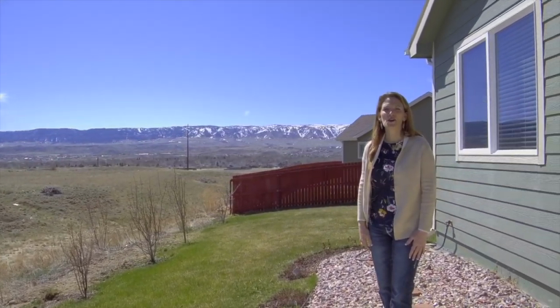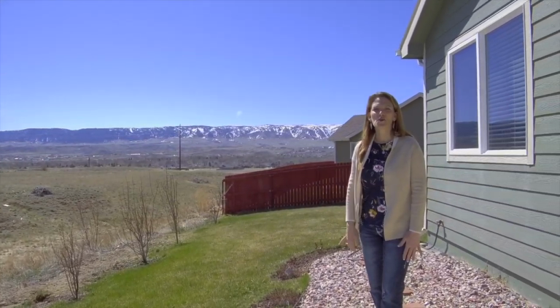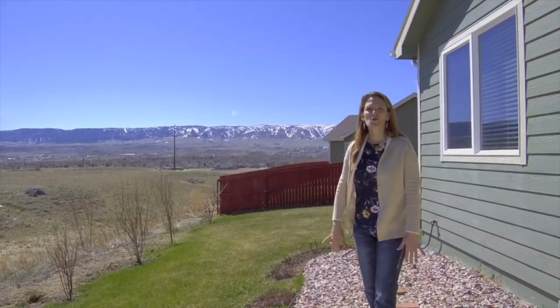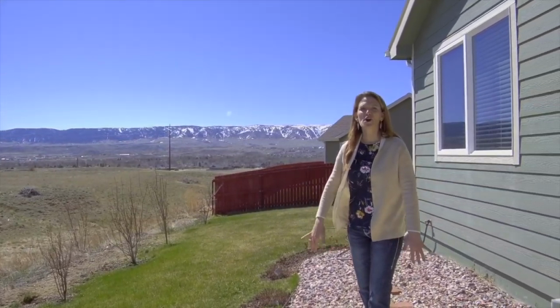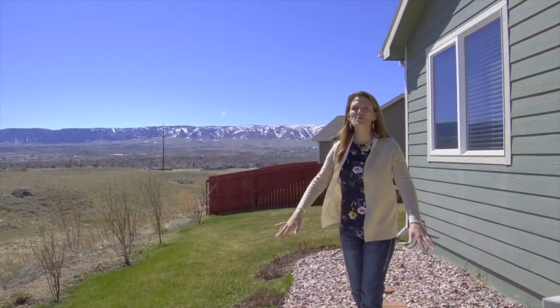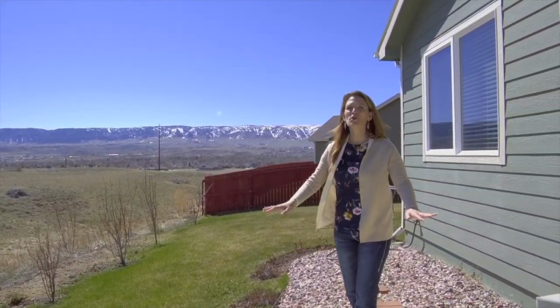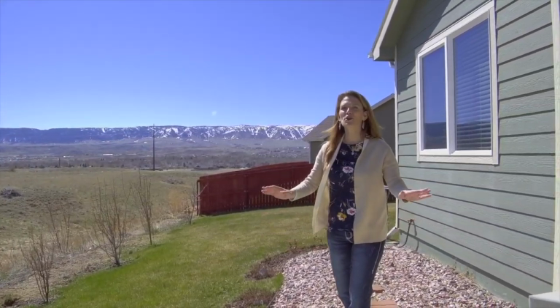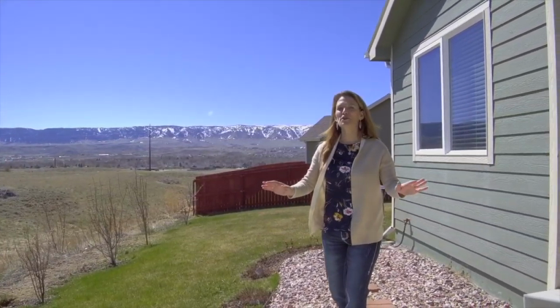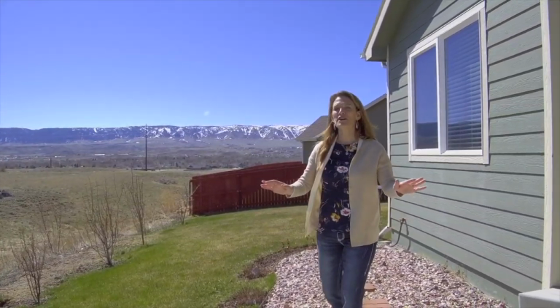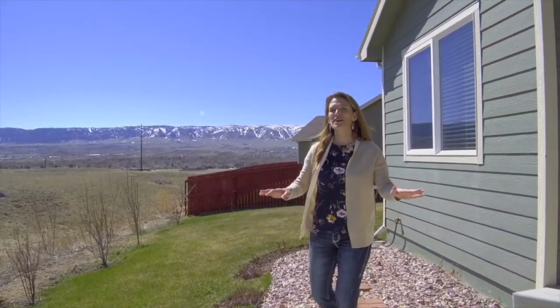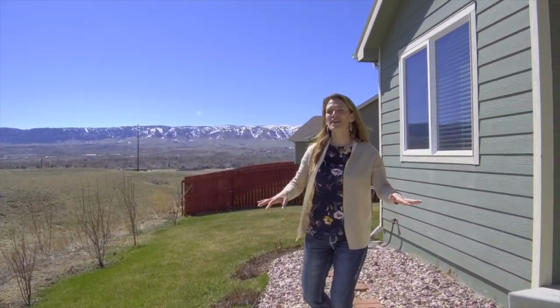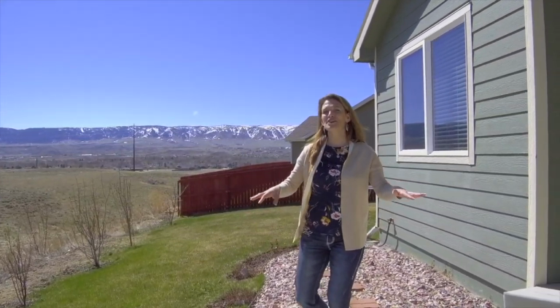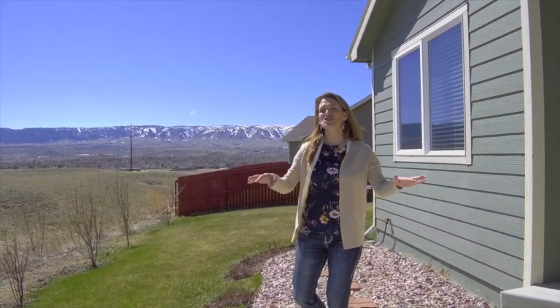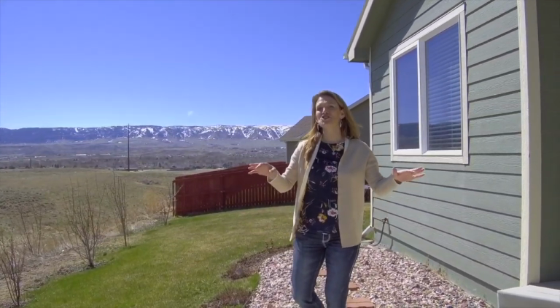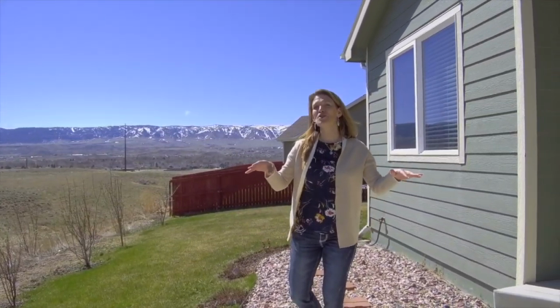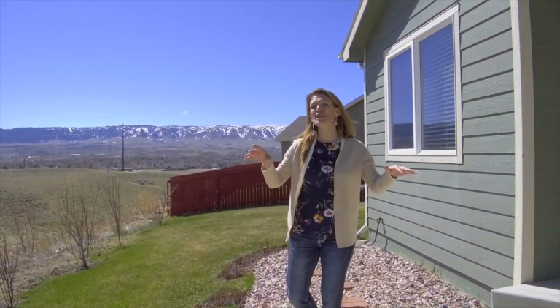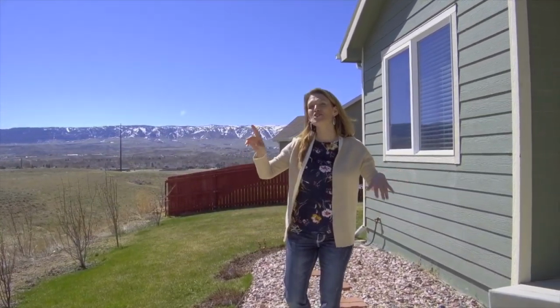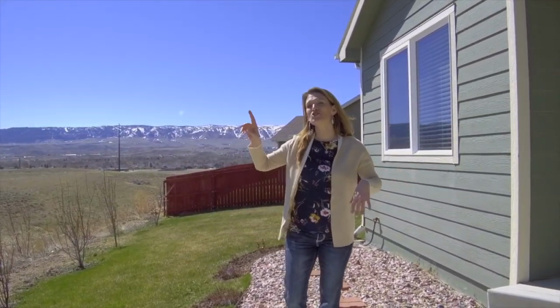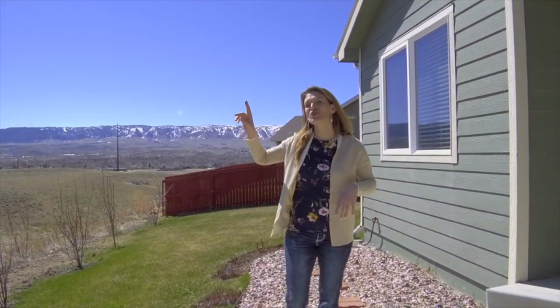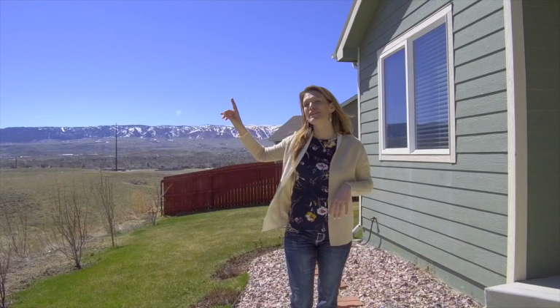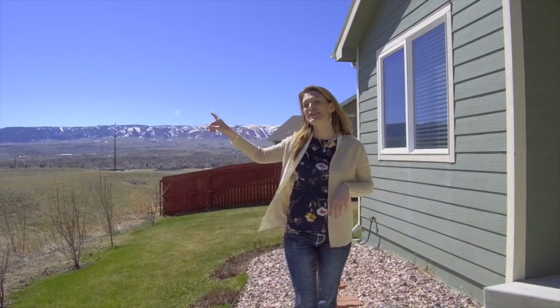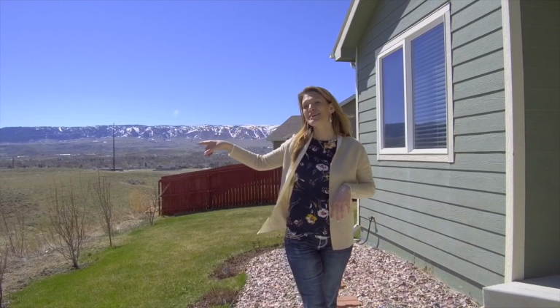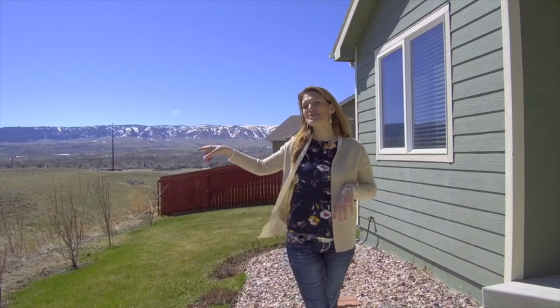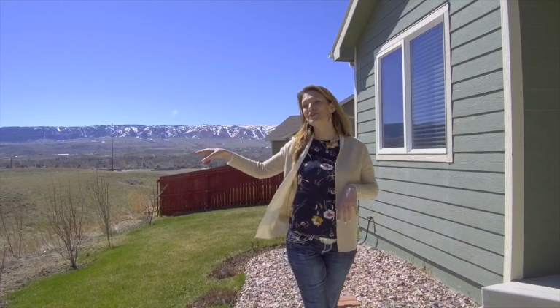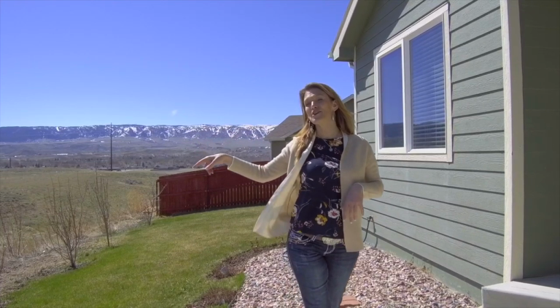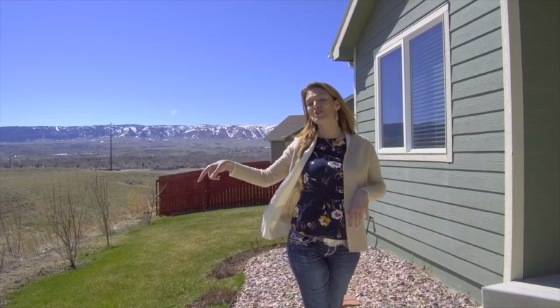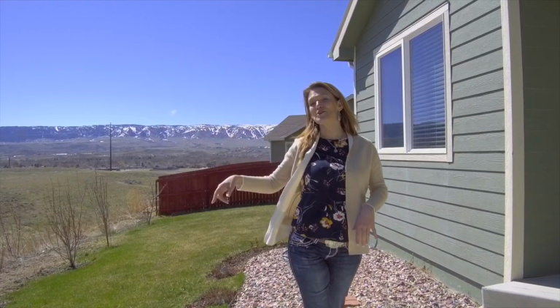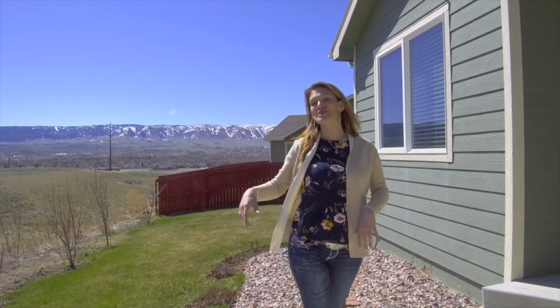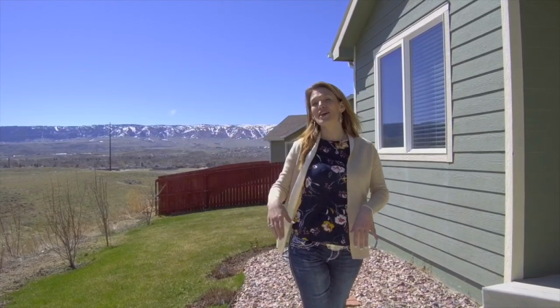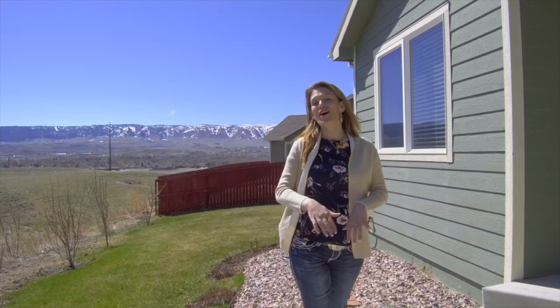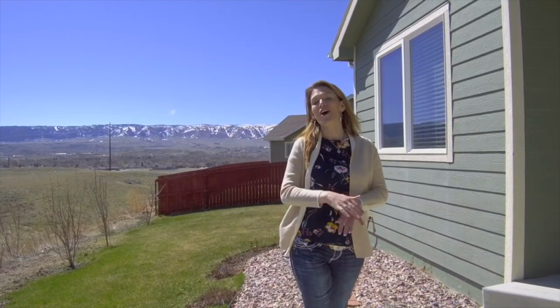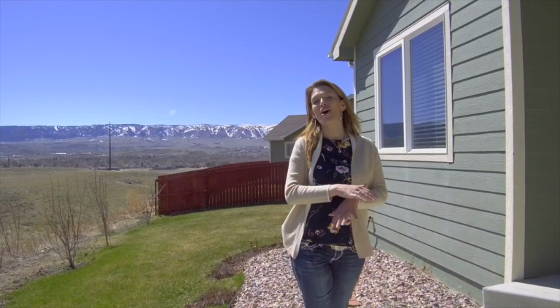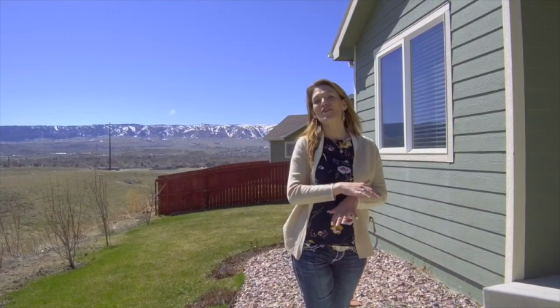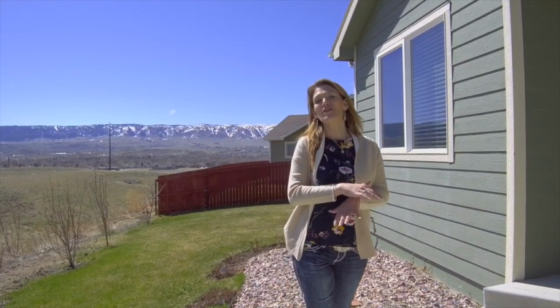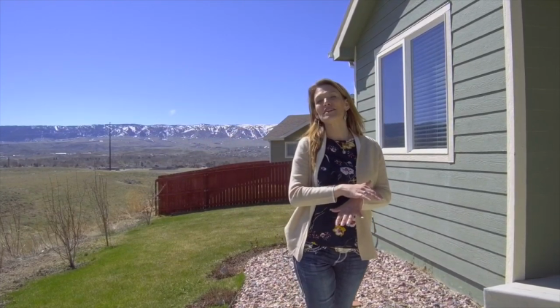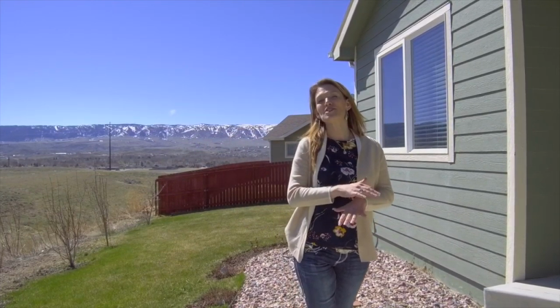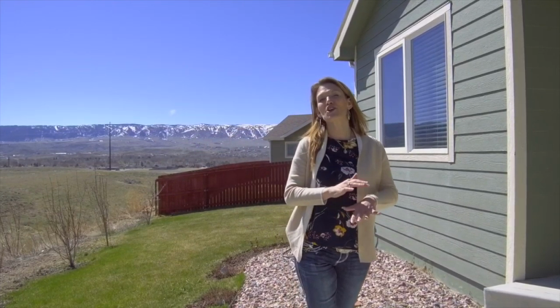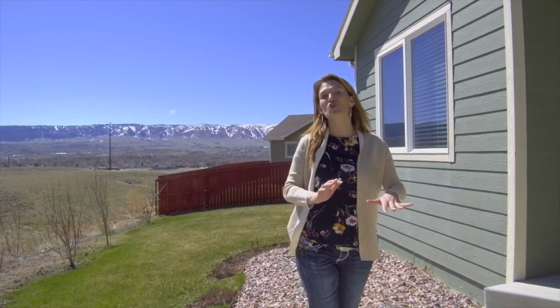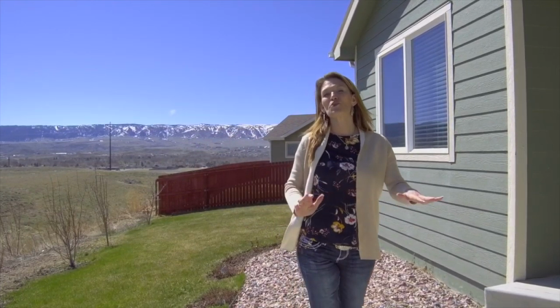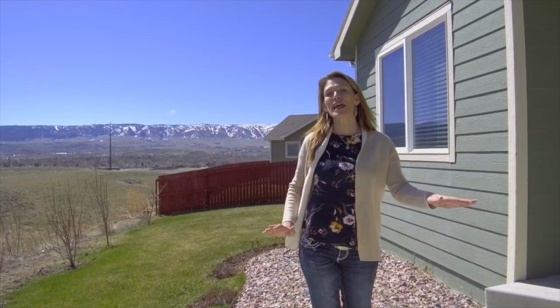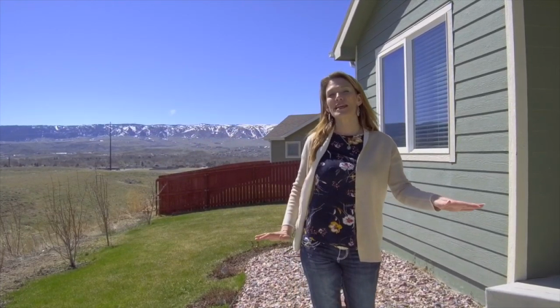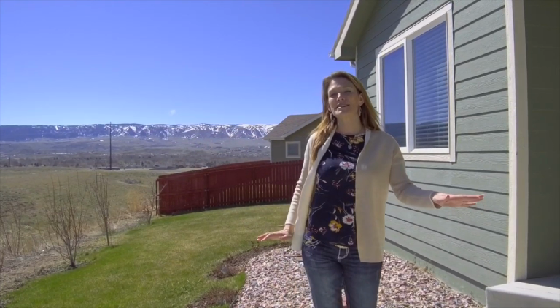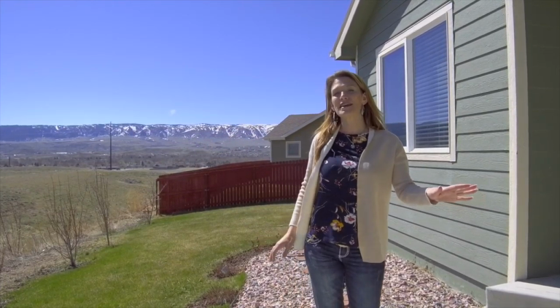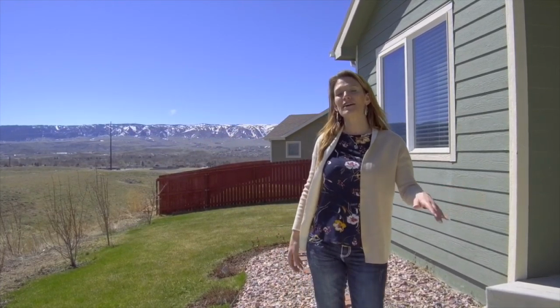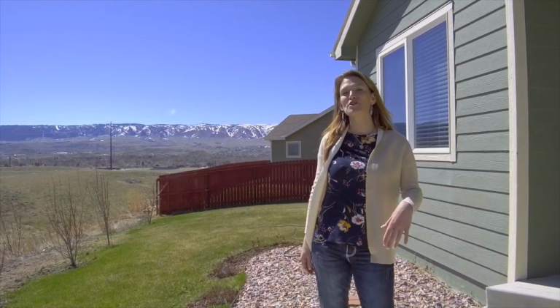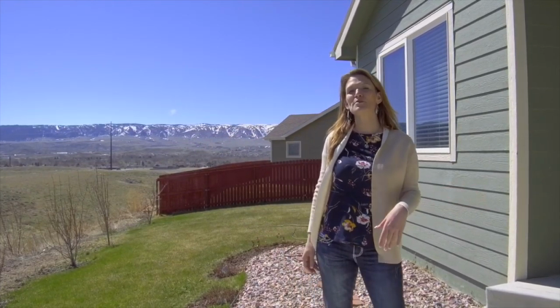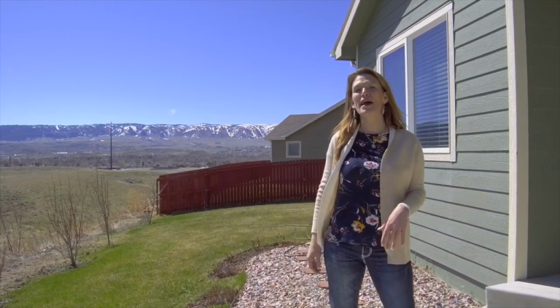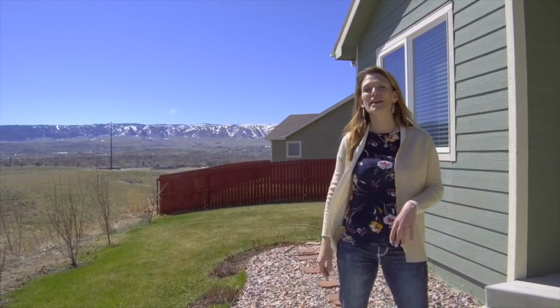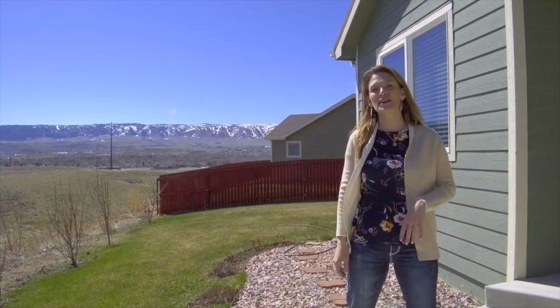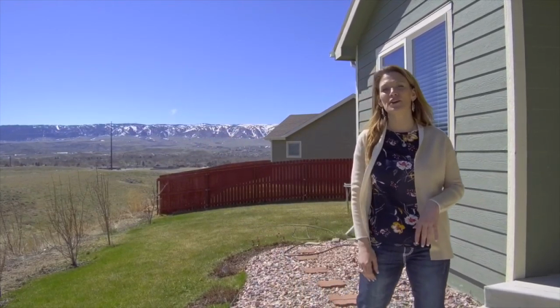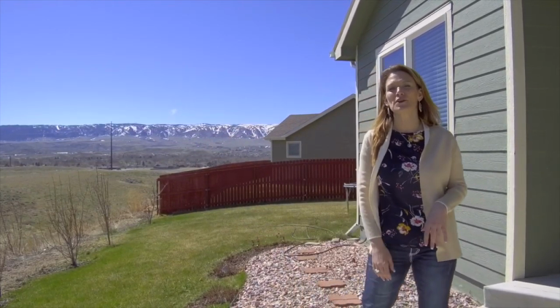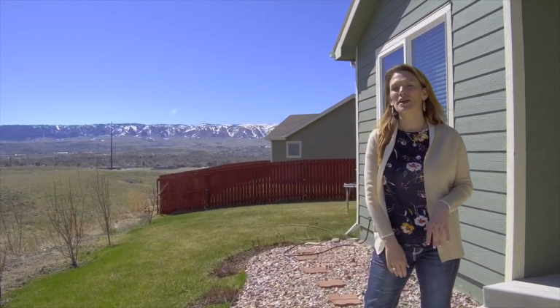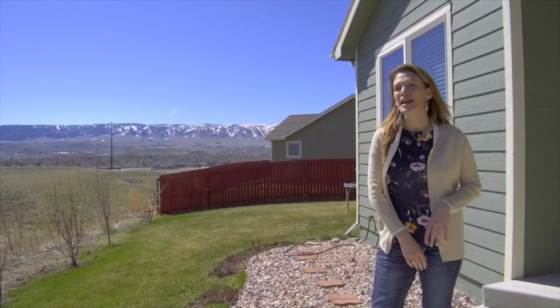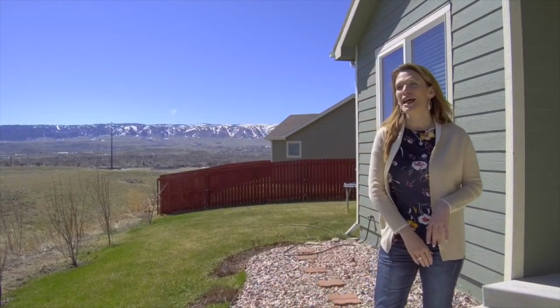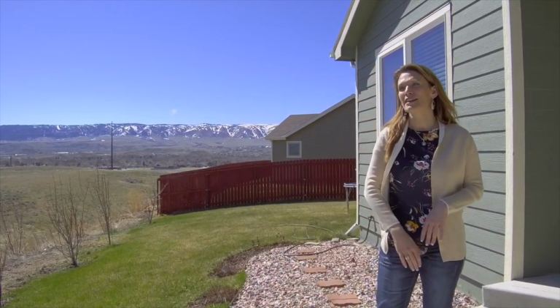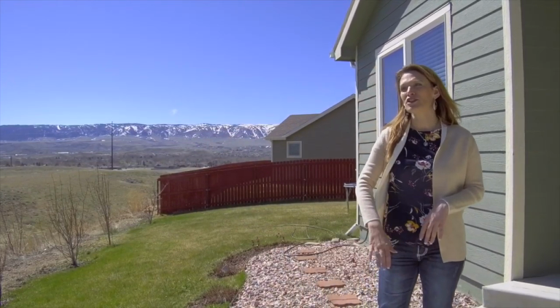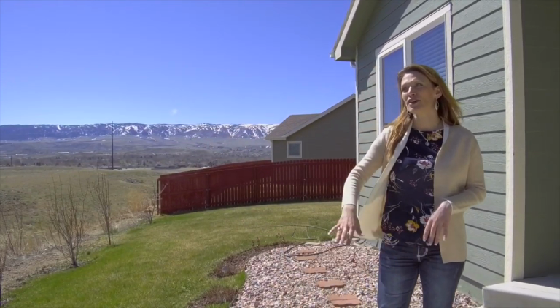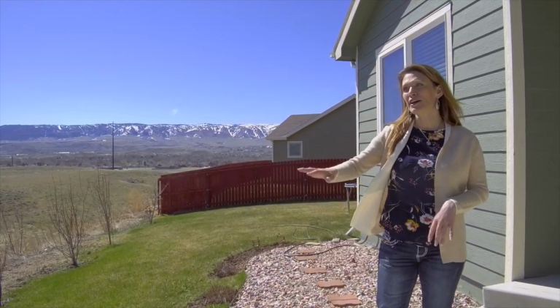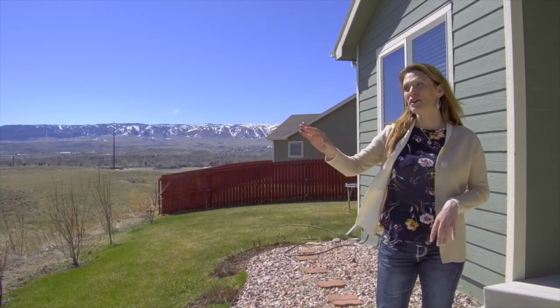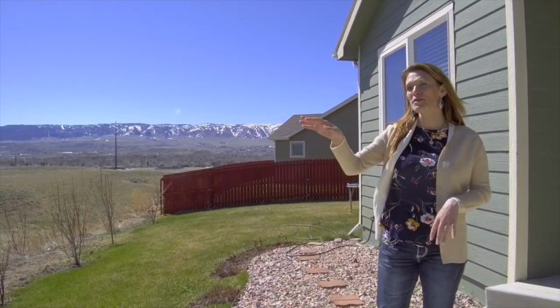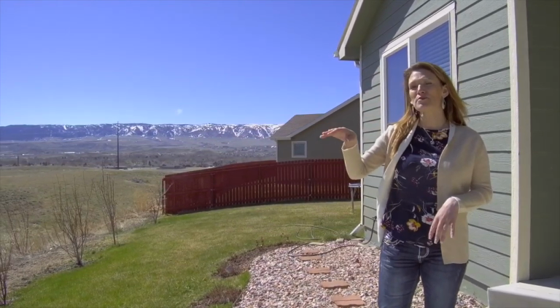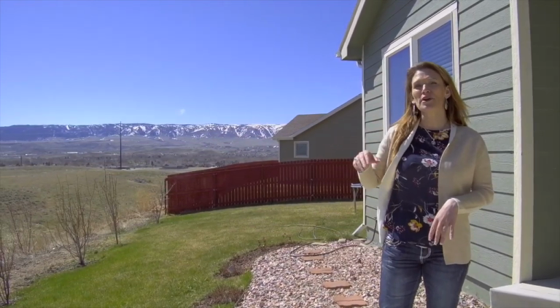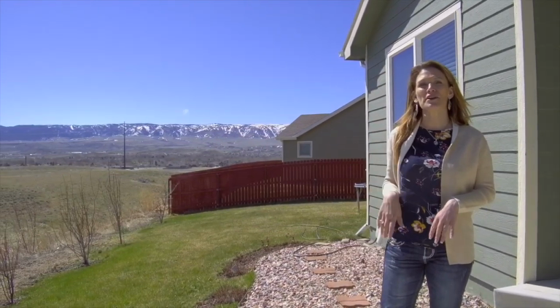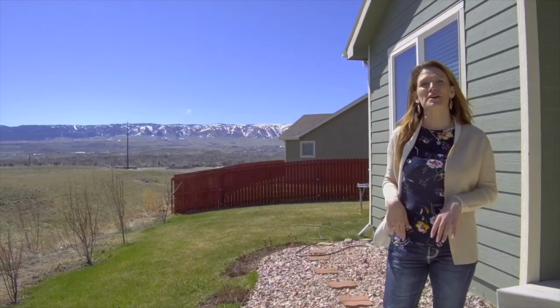One more thing — you can enjoy these views on this great covered patio and look out on the prairie.